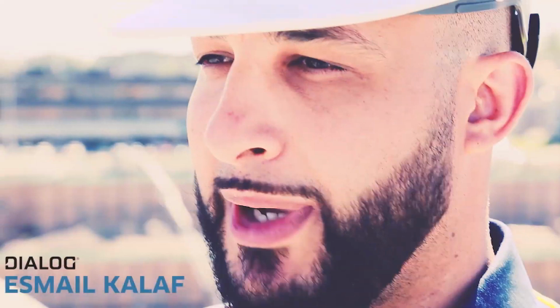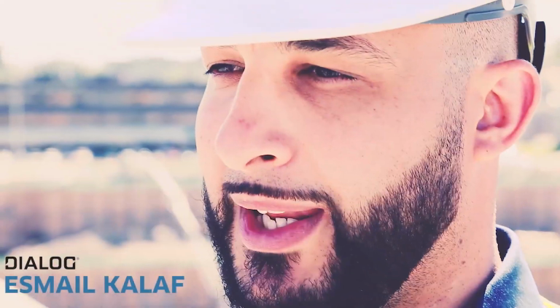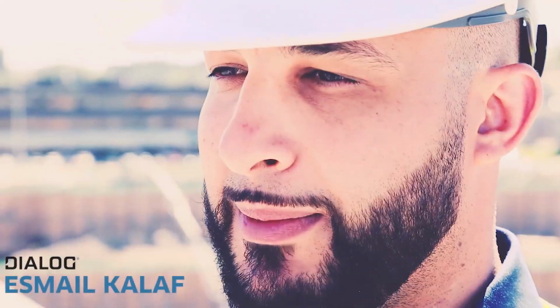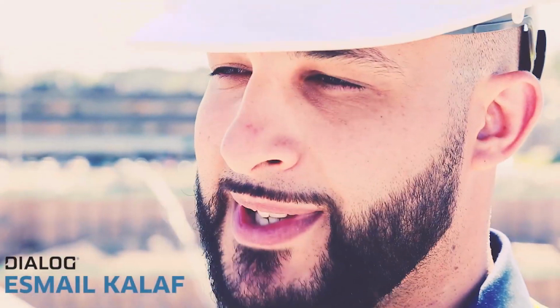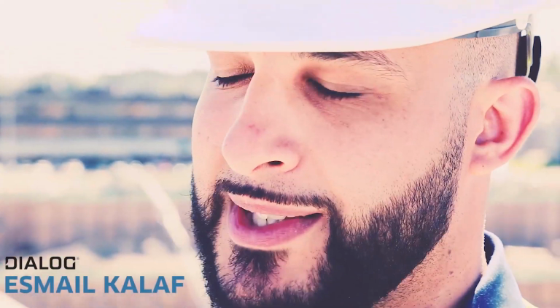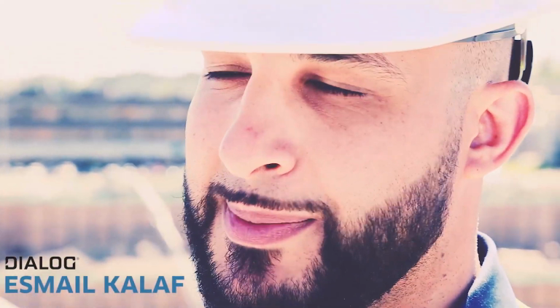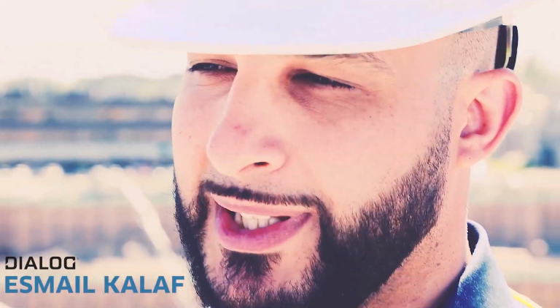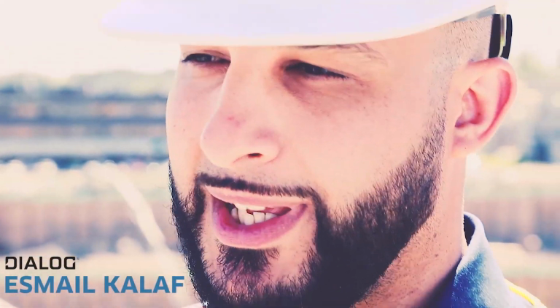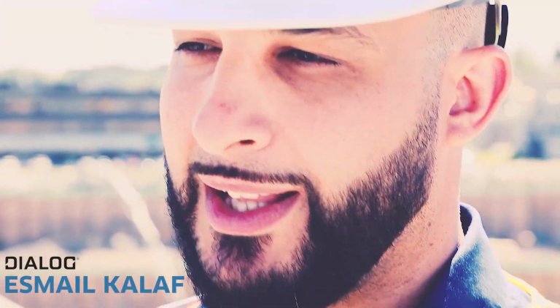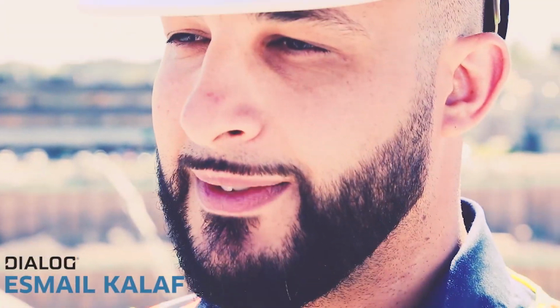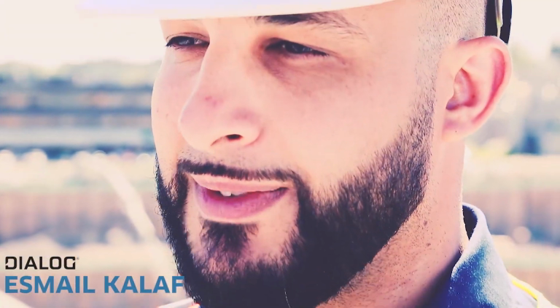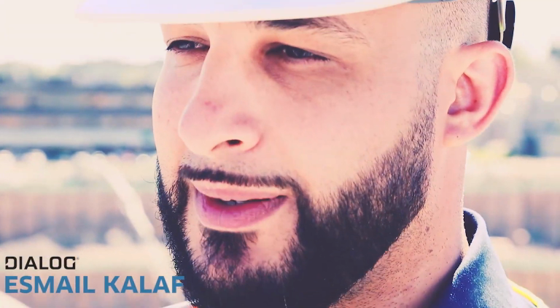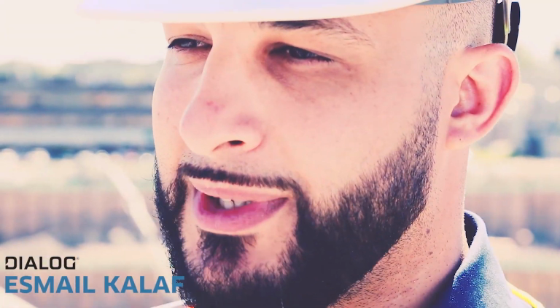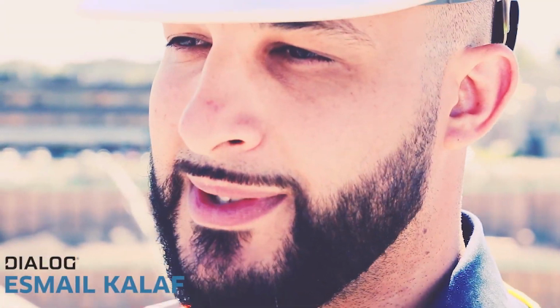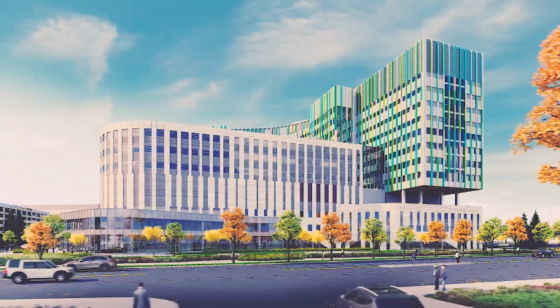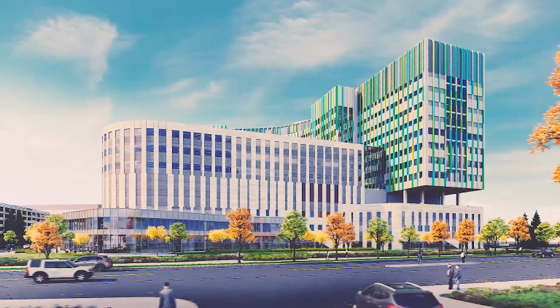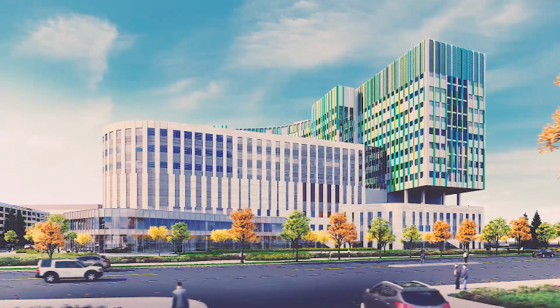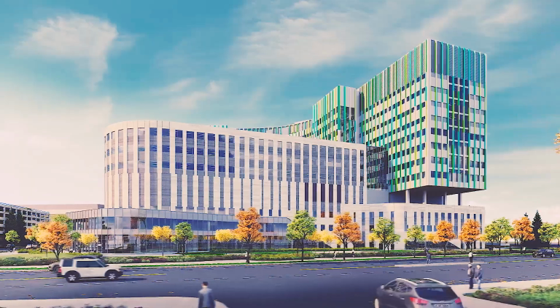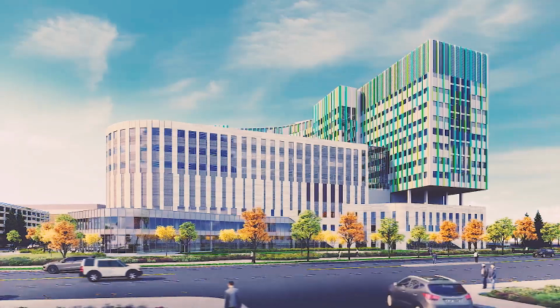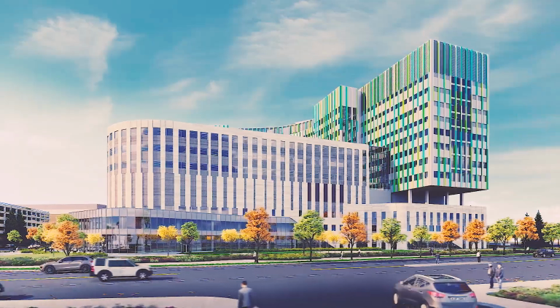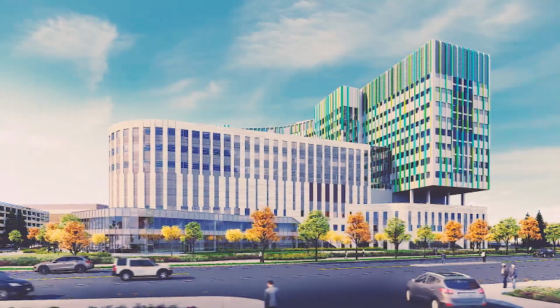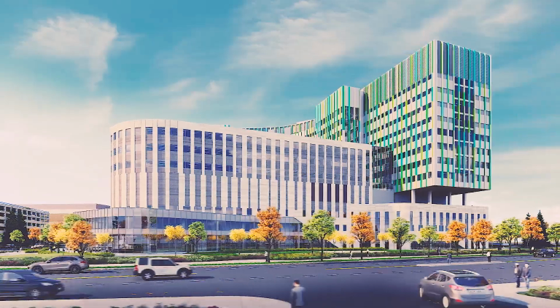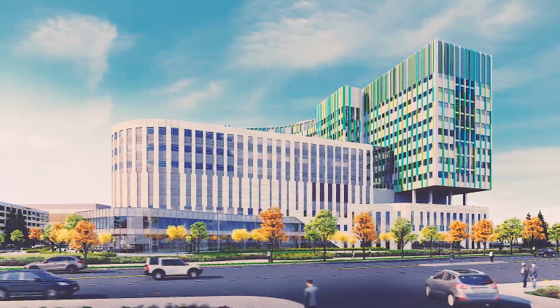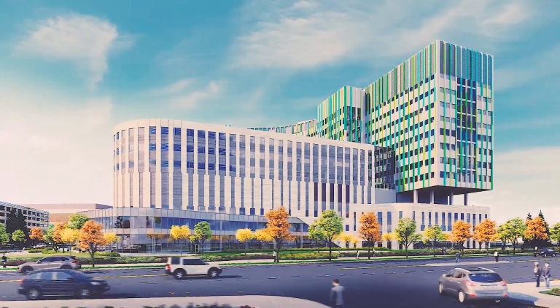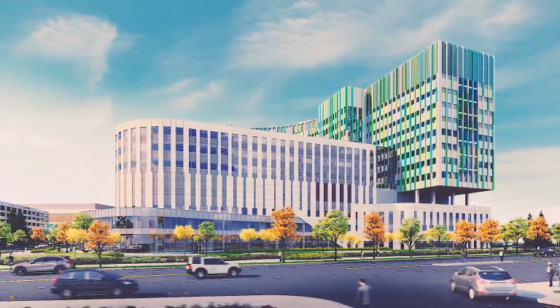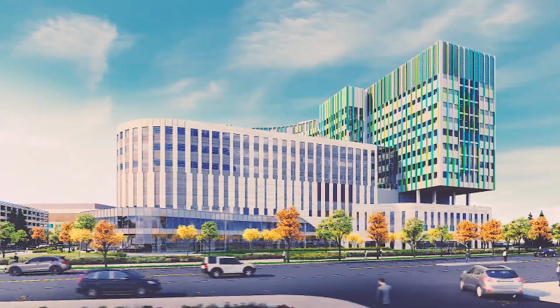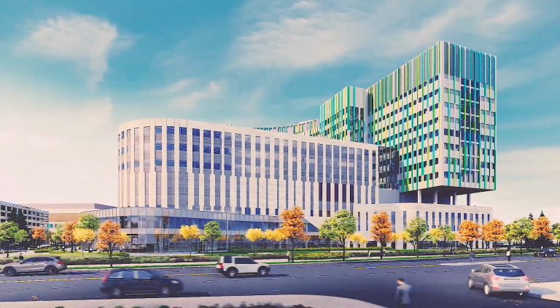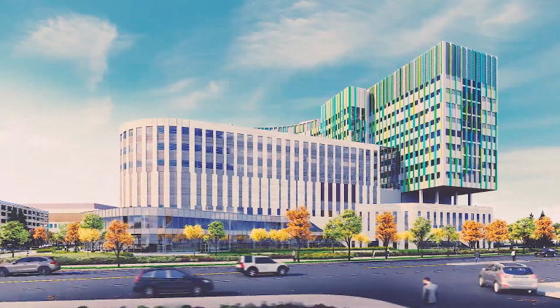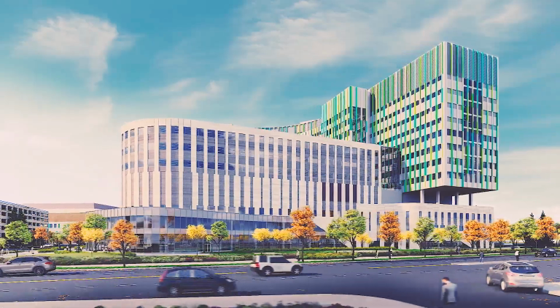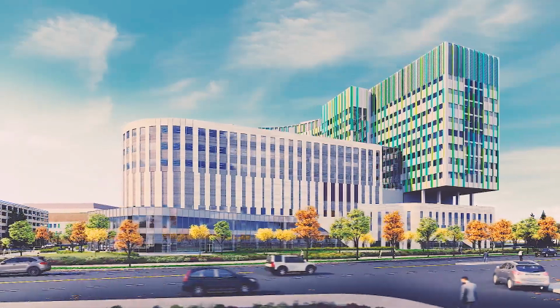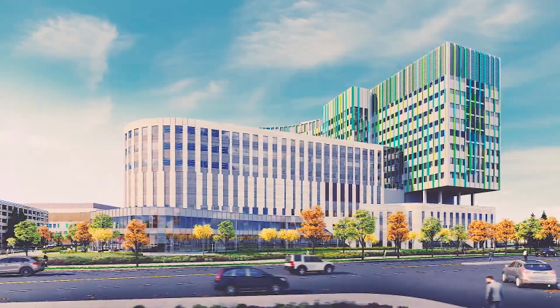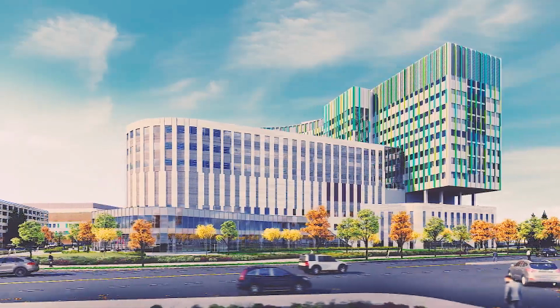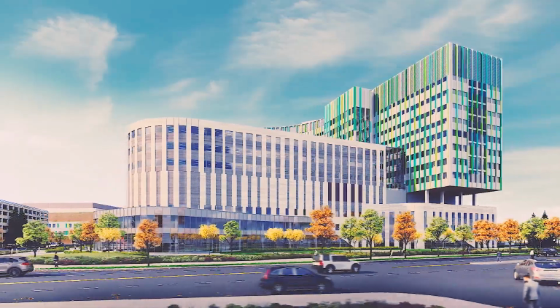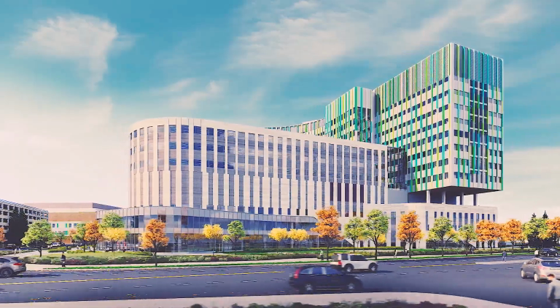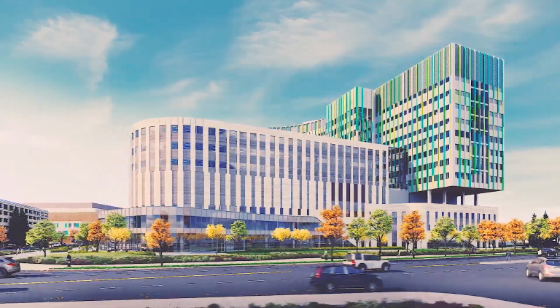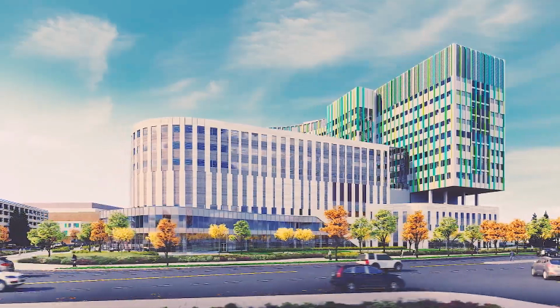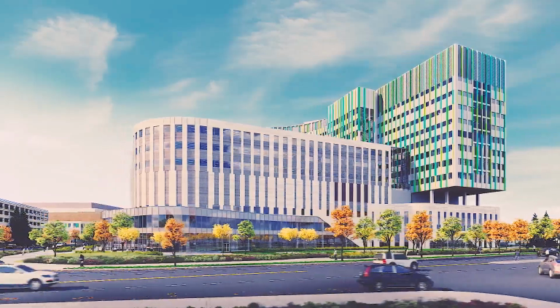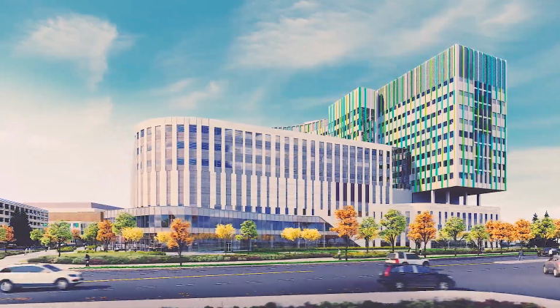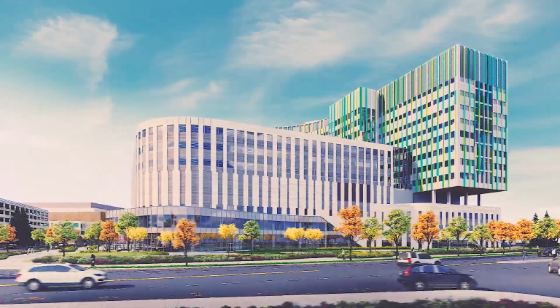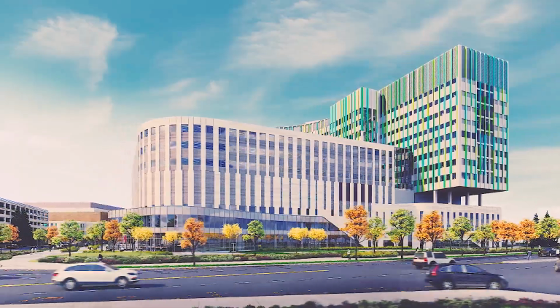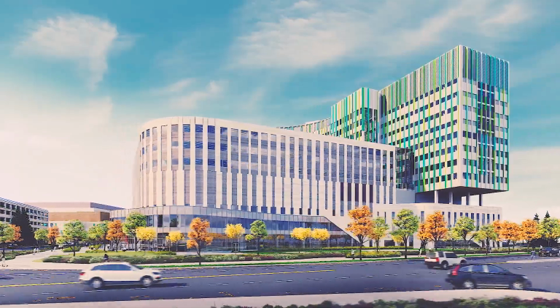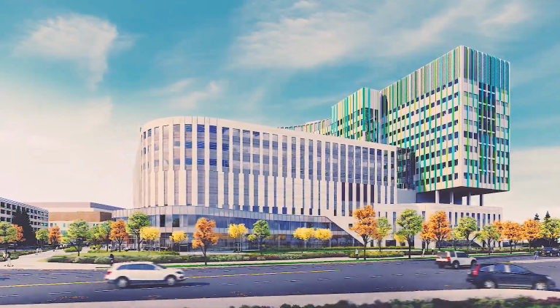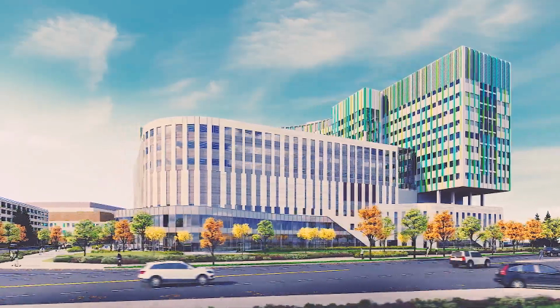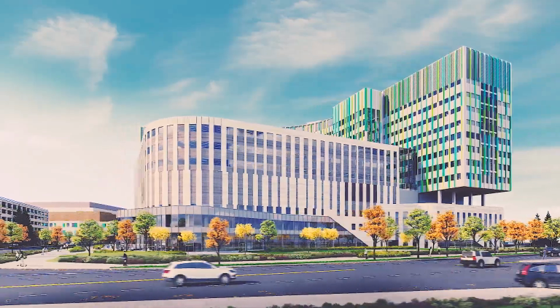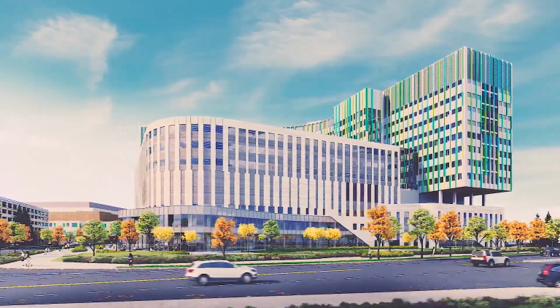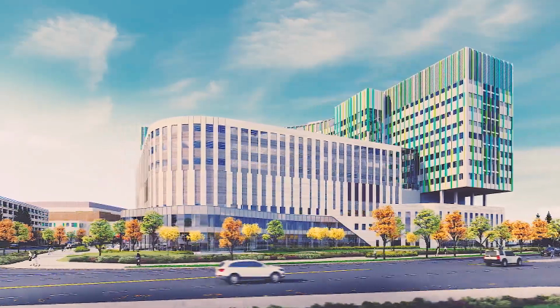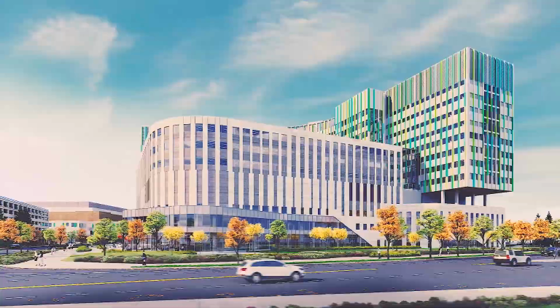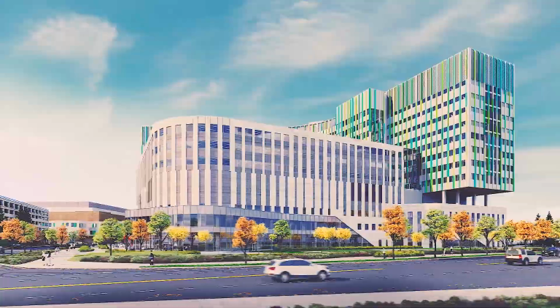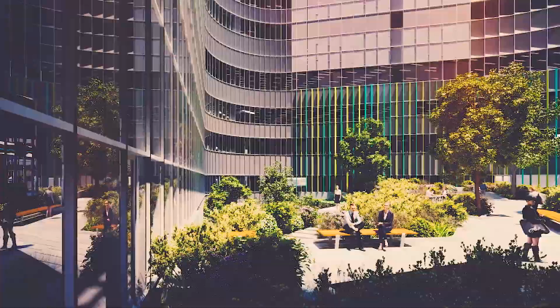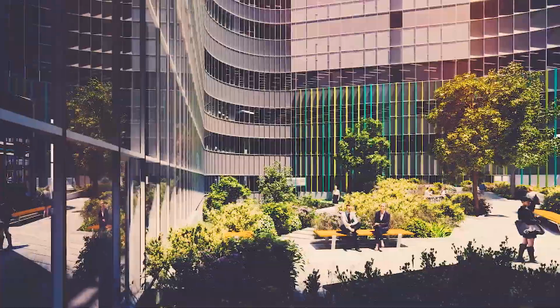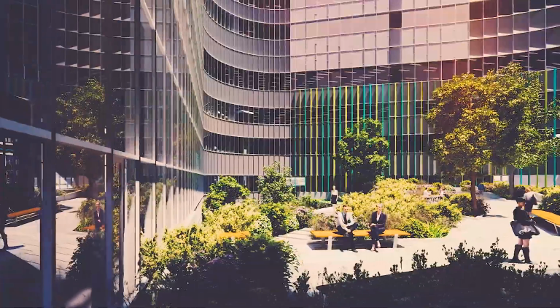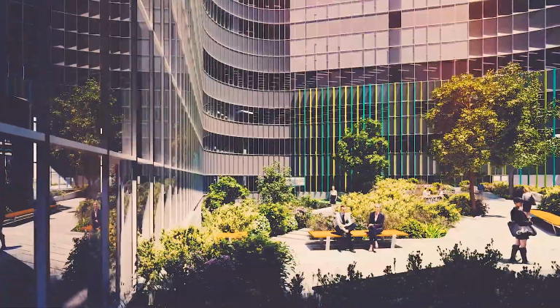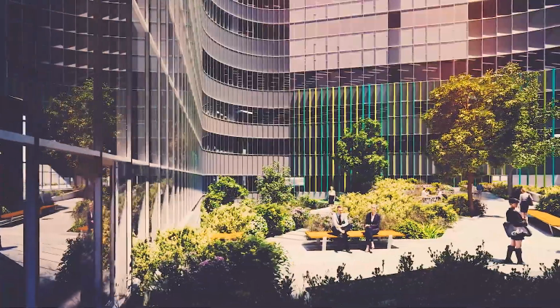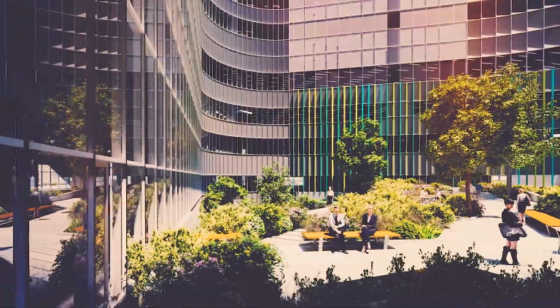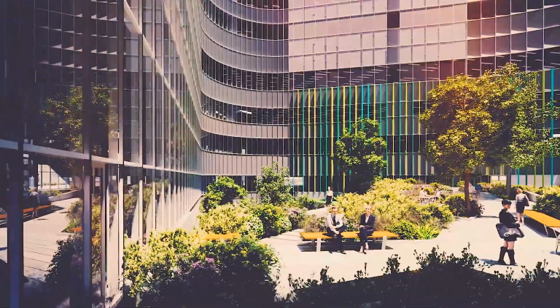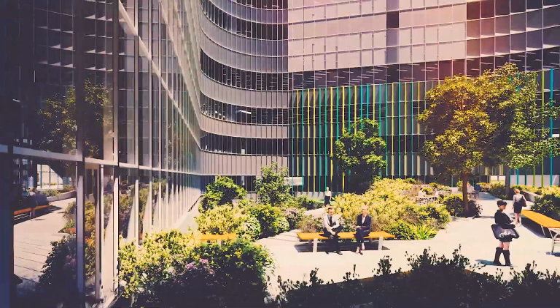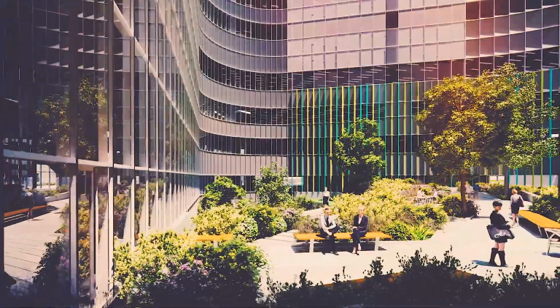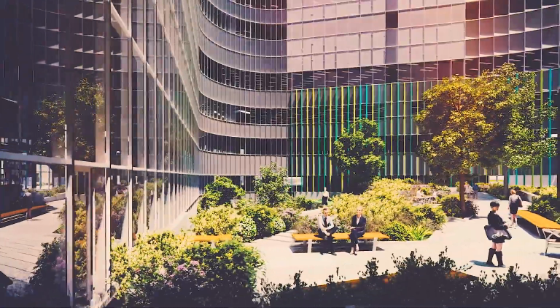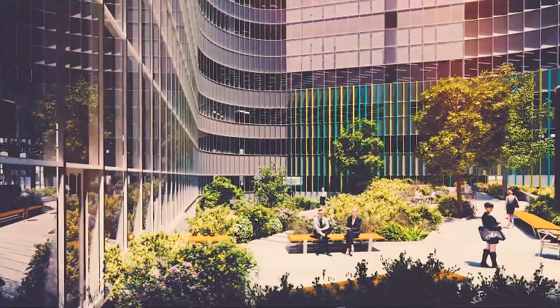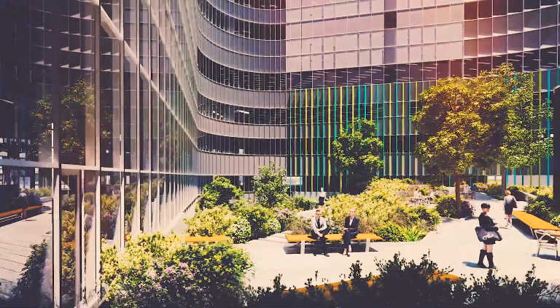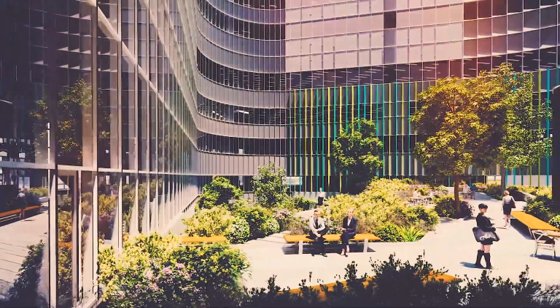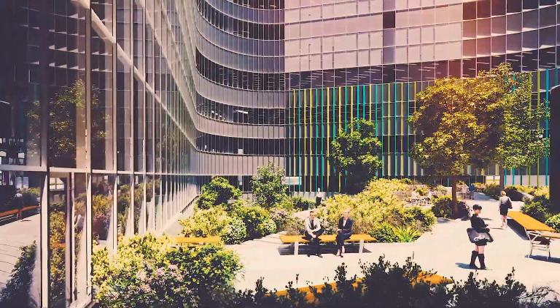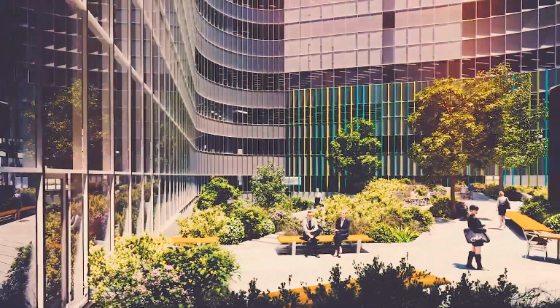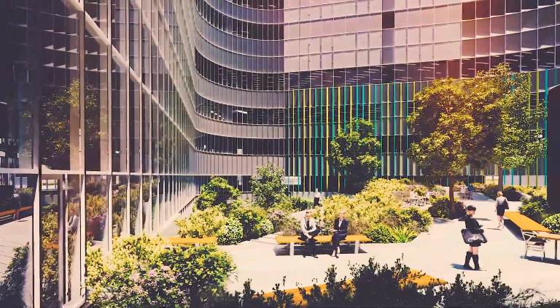My name is Esme El-Khalaf. I'm the Senior Design Technology Specialist with Dialogue and I'm leading the BIM processes for Calgary Cancer Centre.